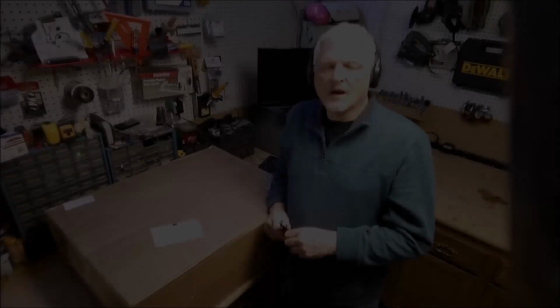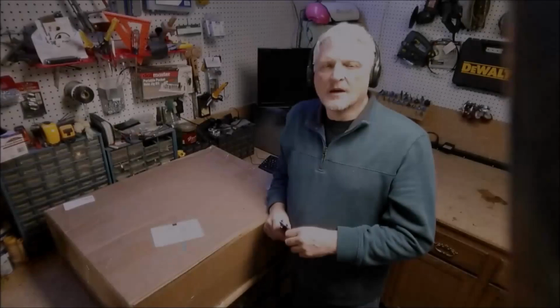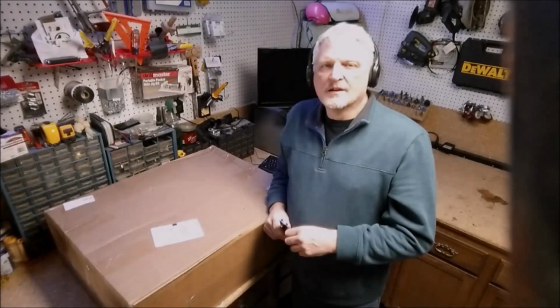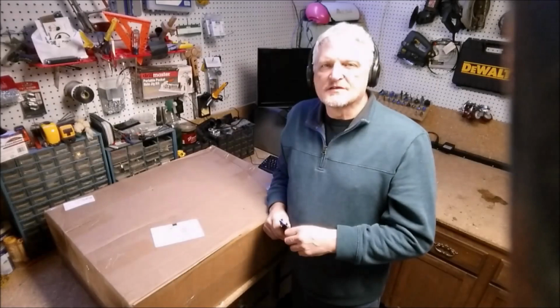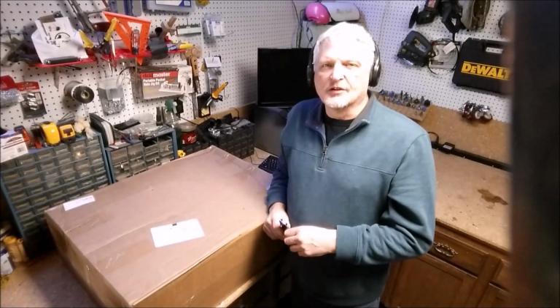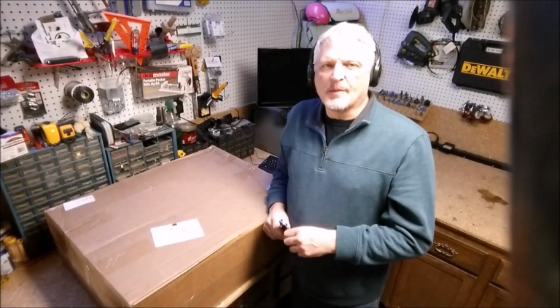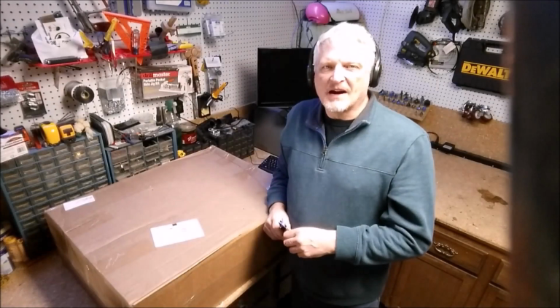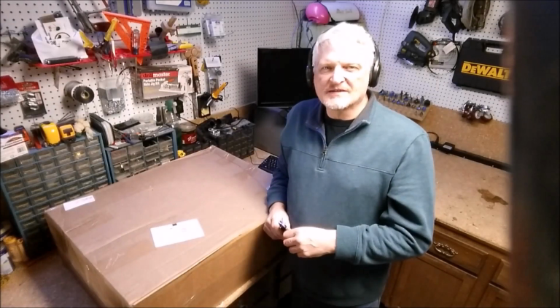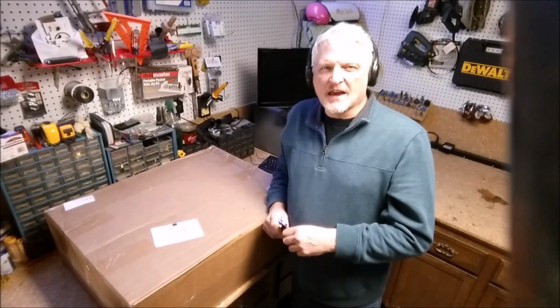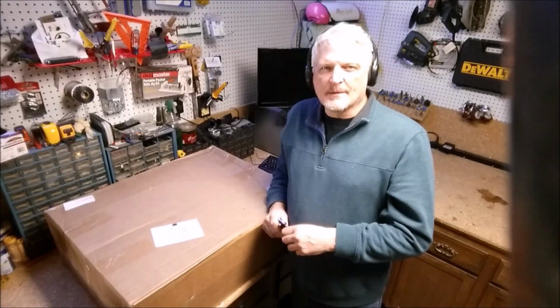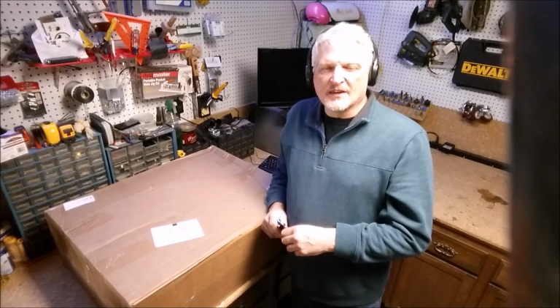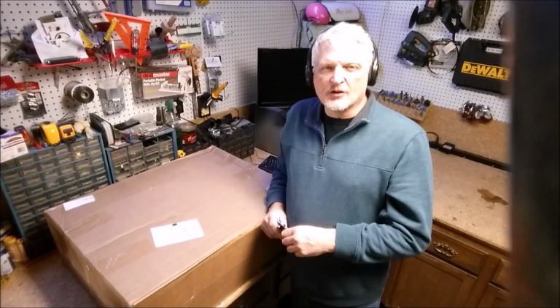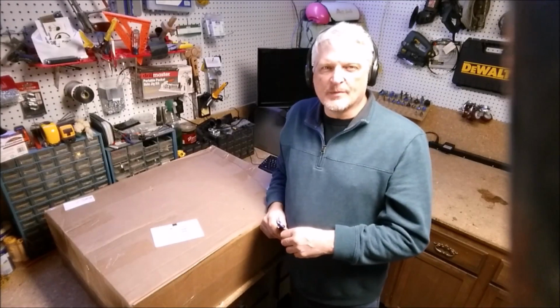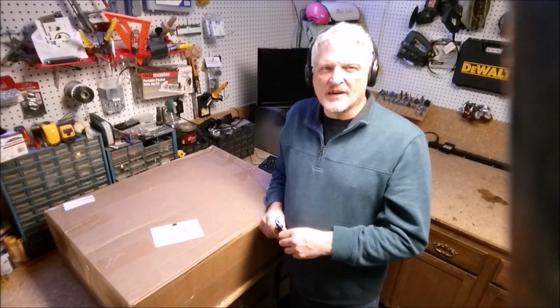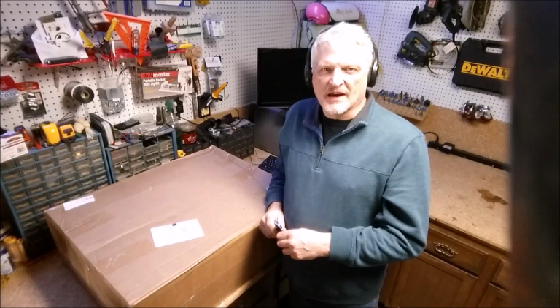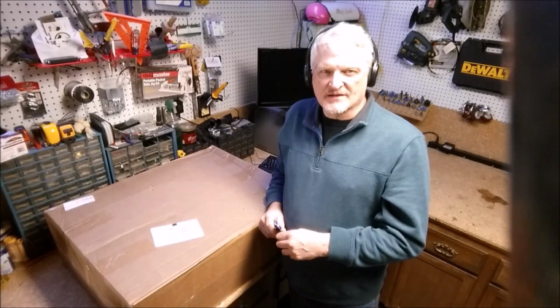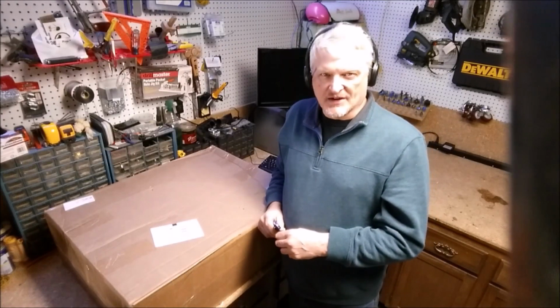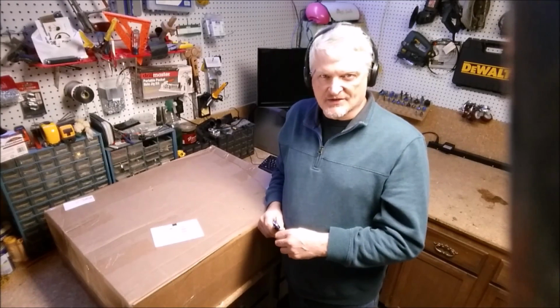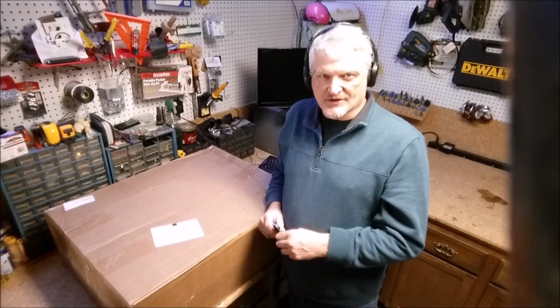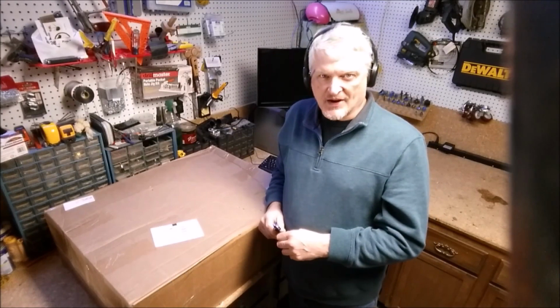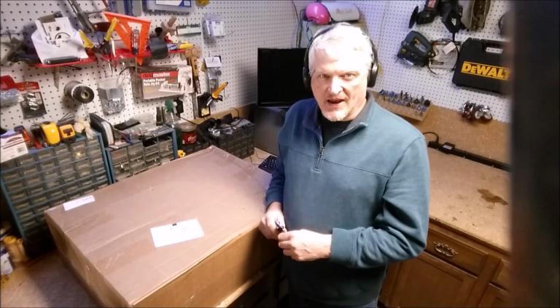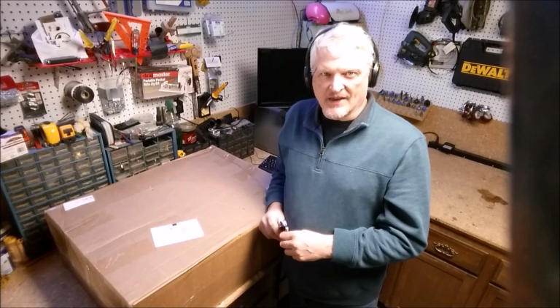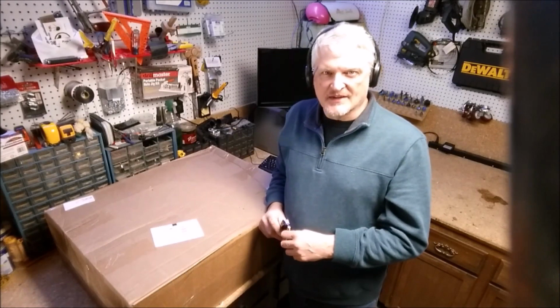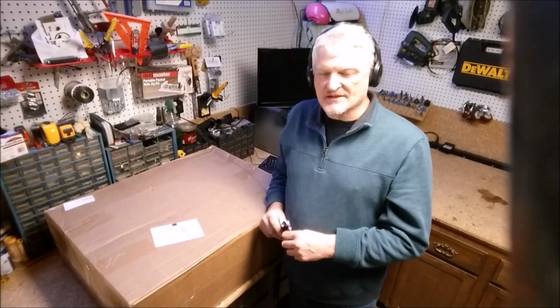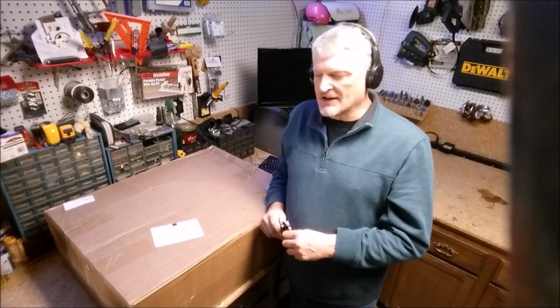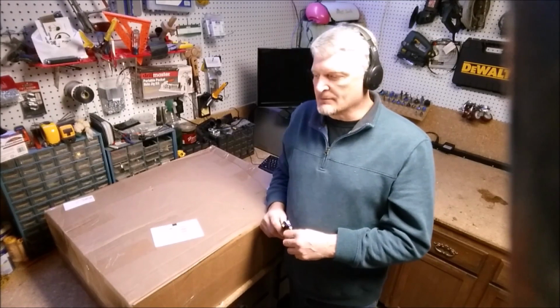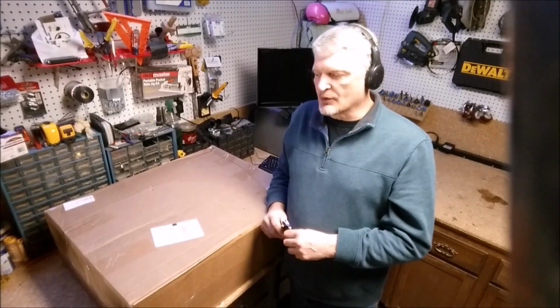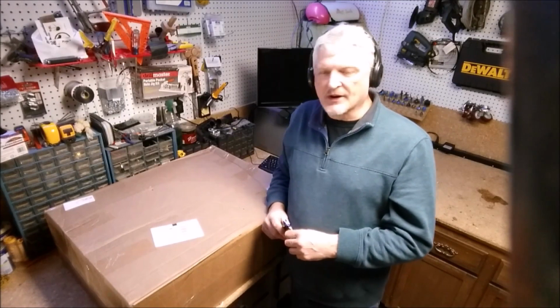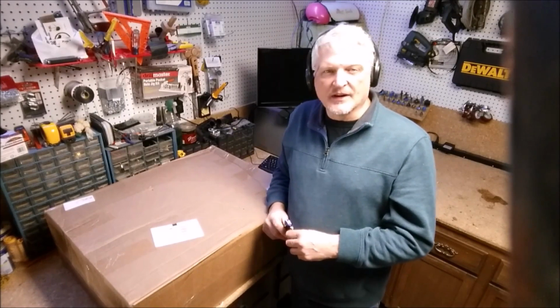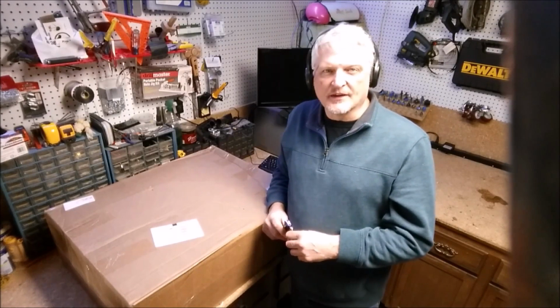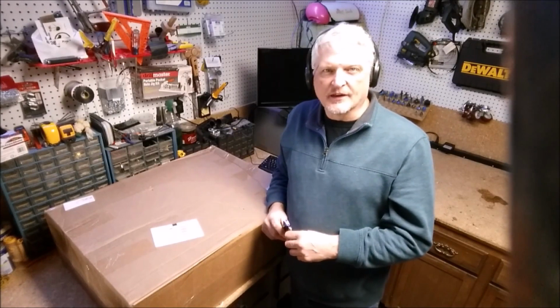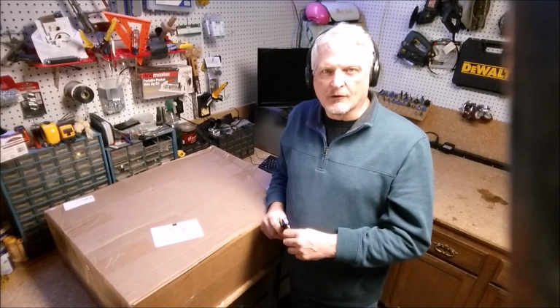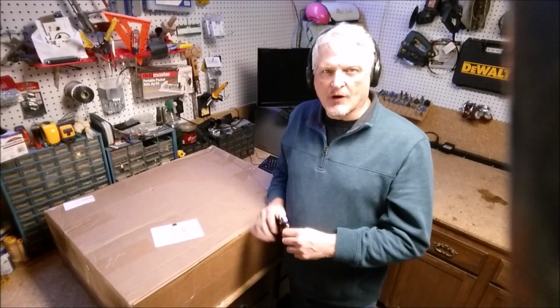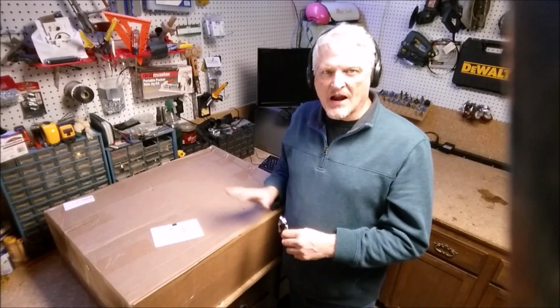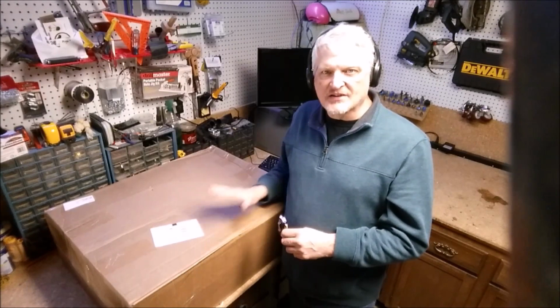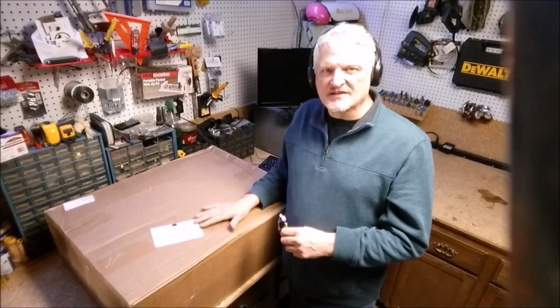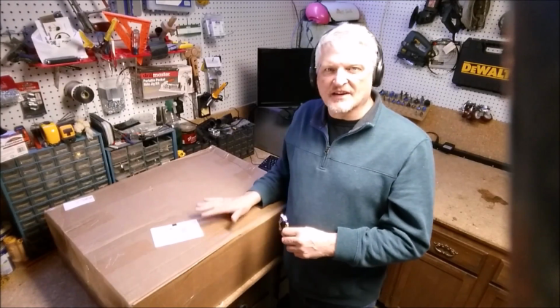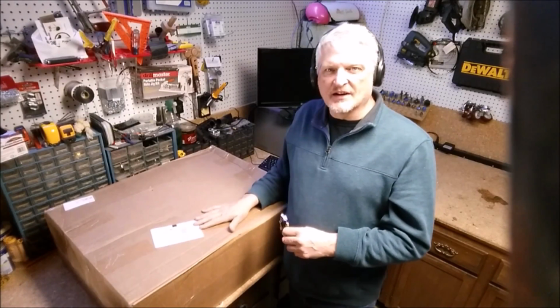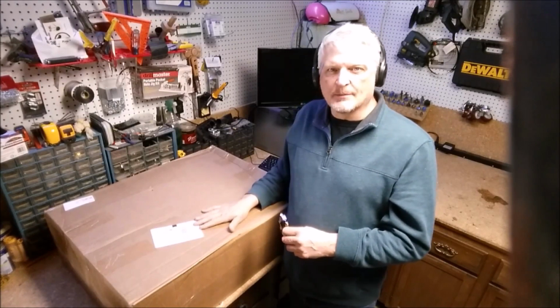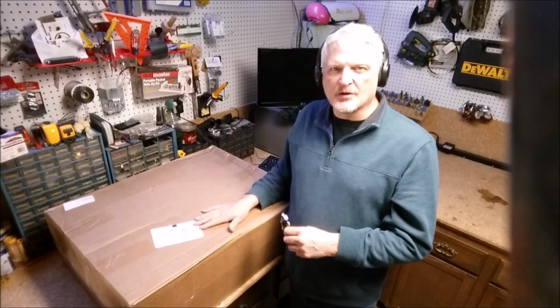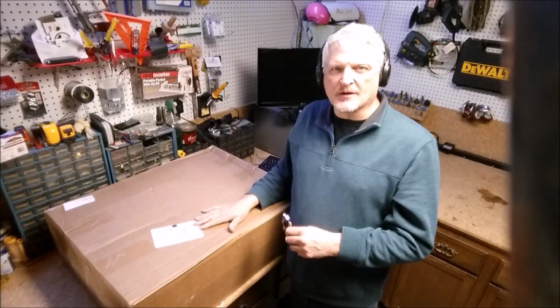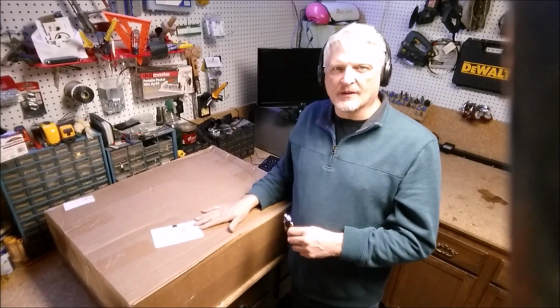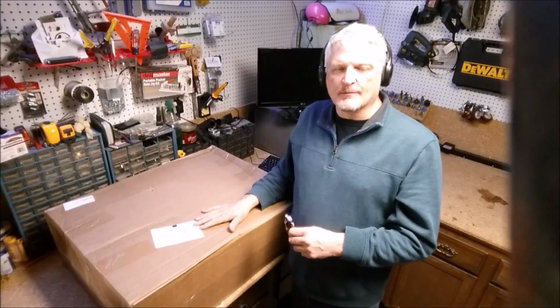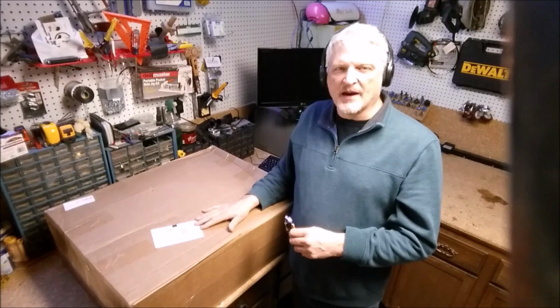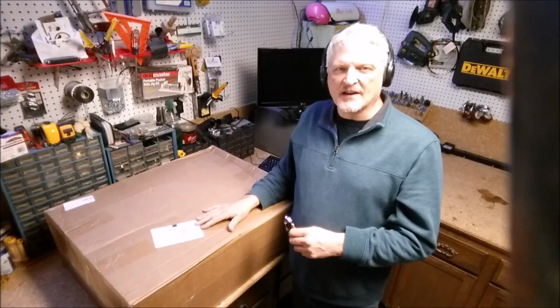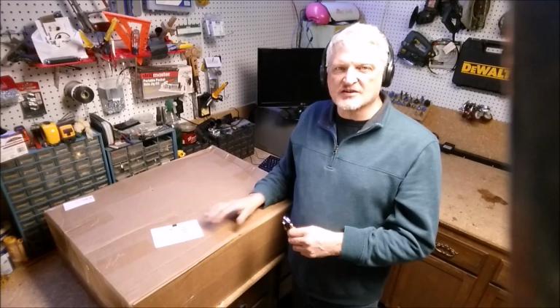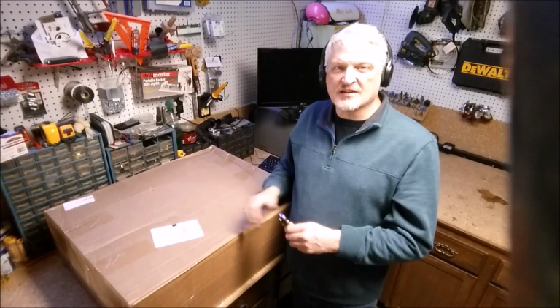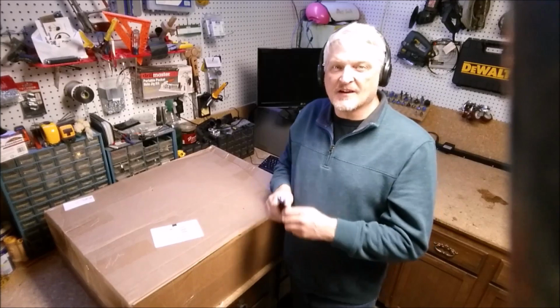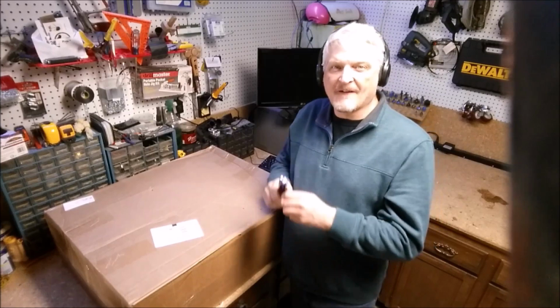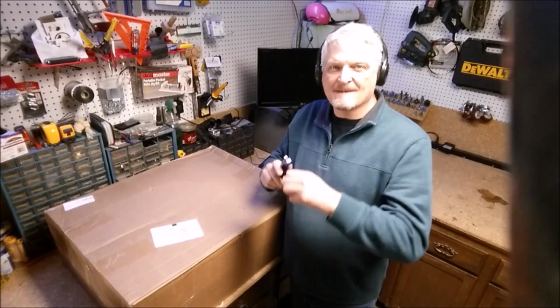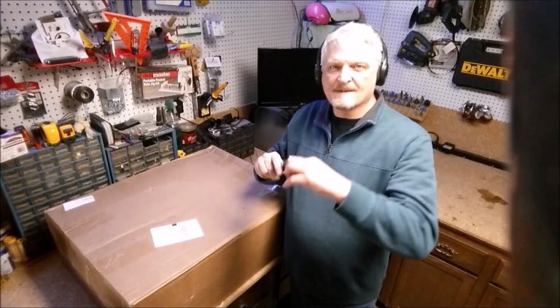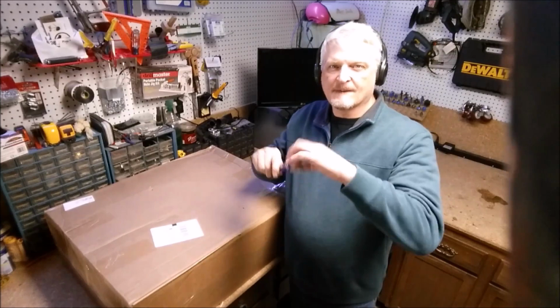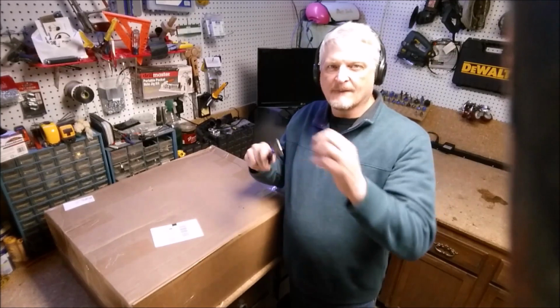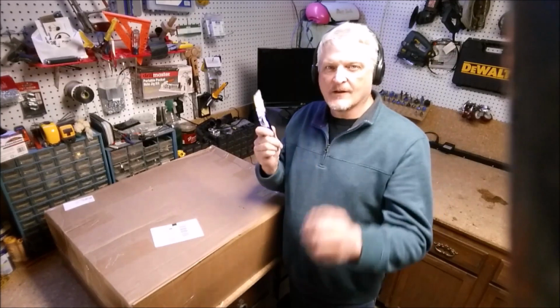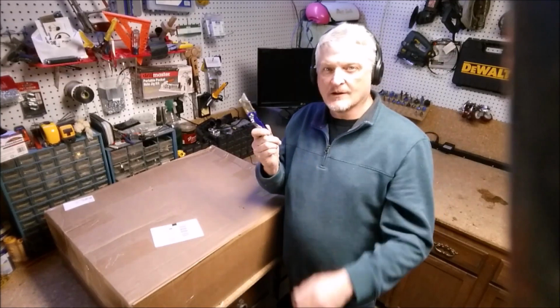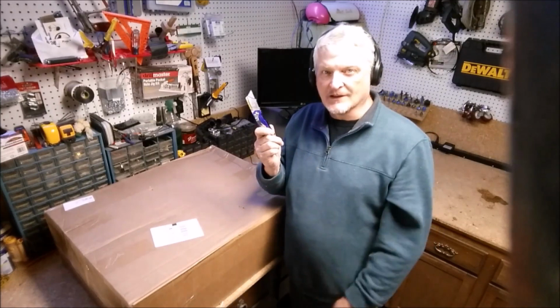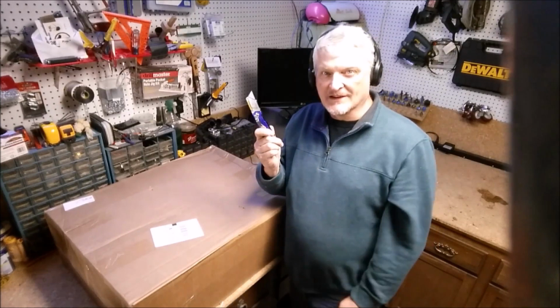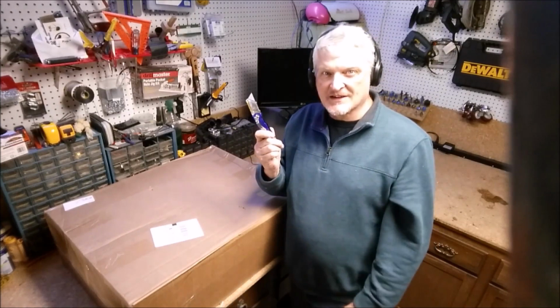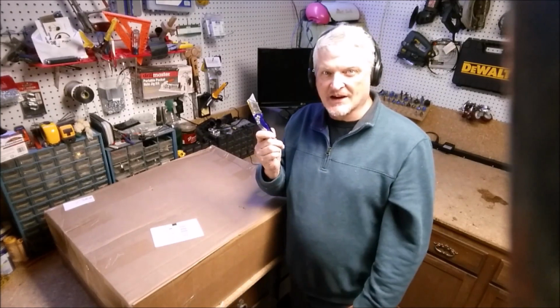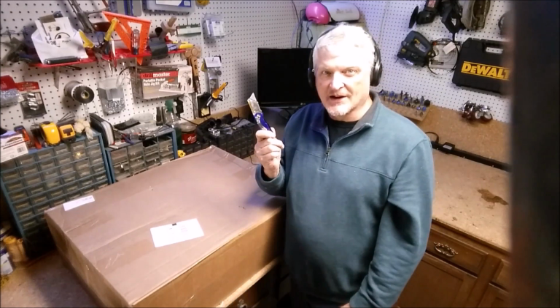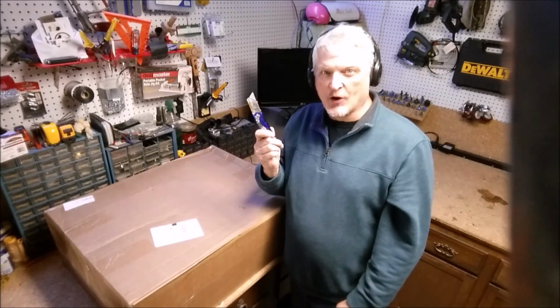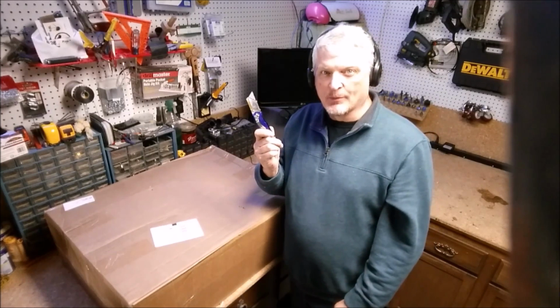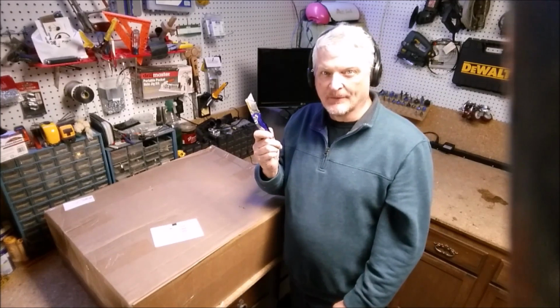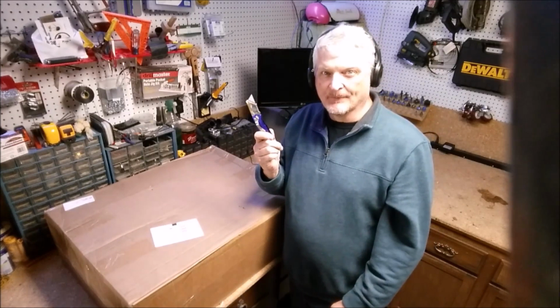The box came in via UPS yesterday. I had my son bring it into the garage and set it up here on the bench. Let's cut it open.